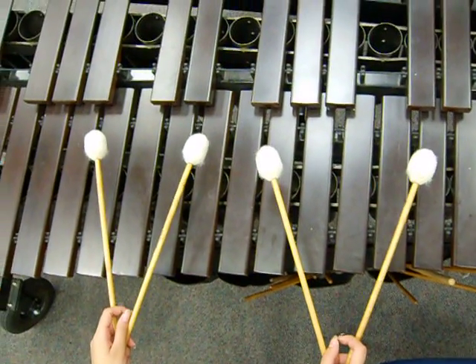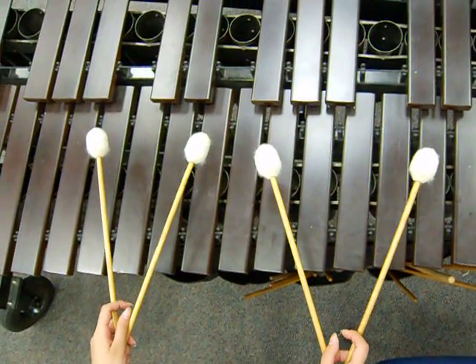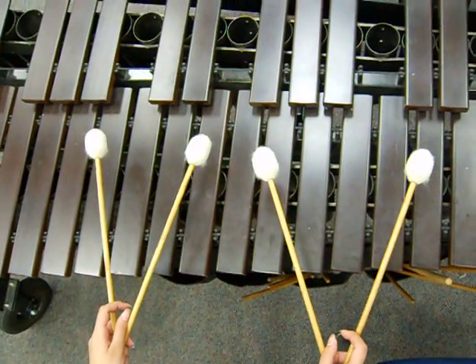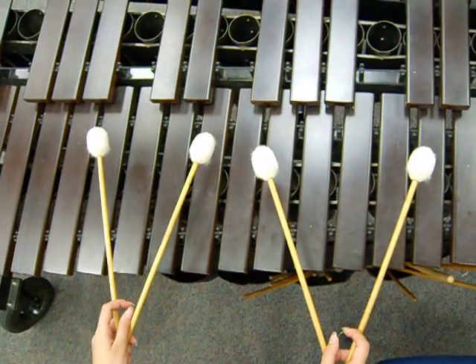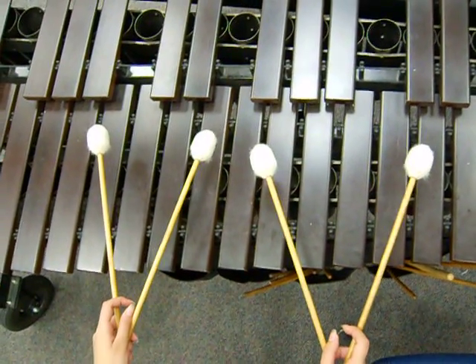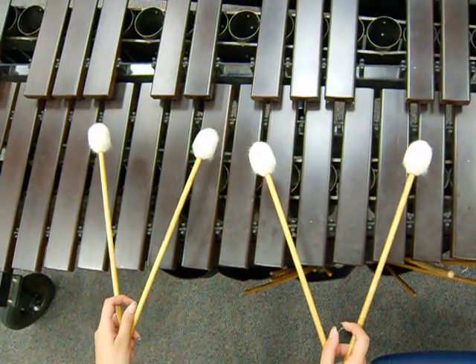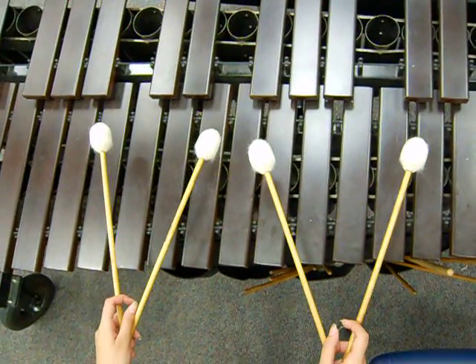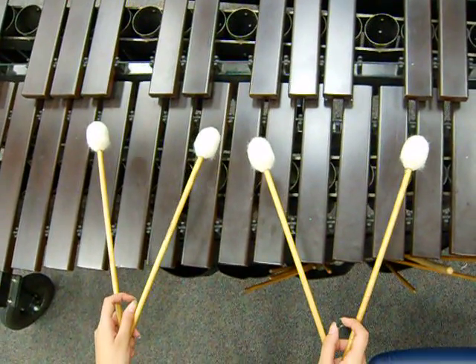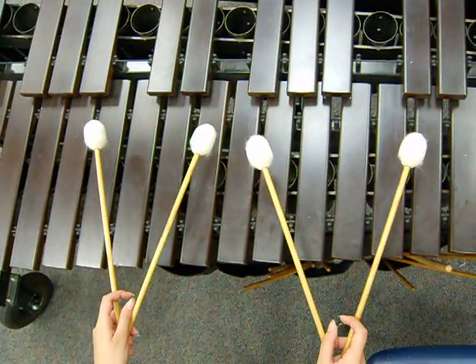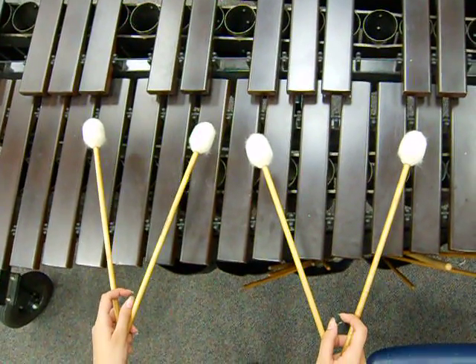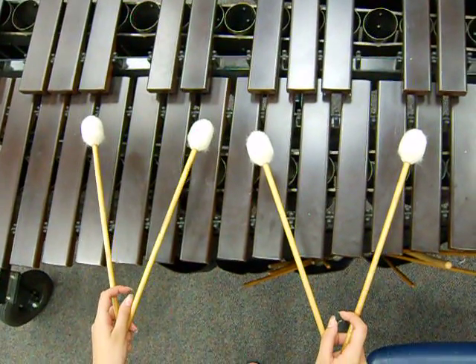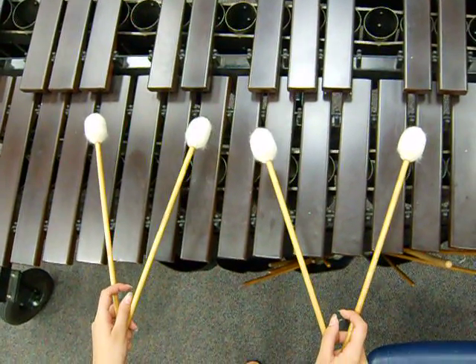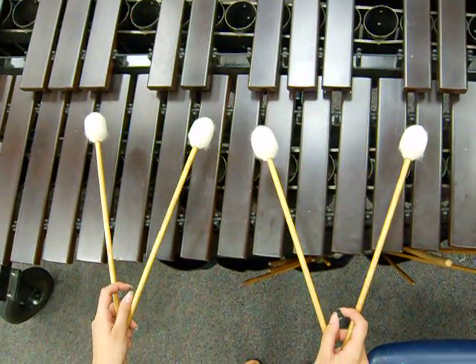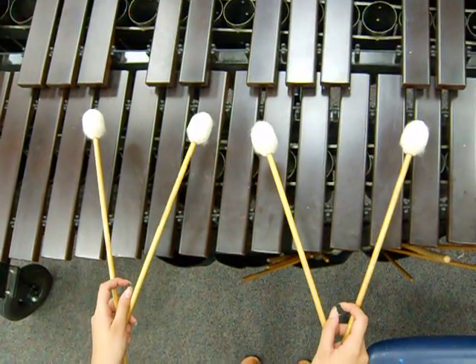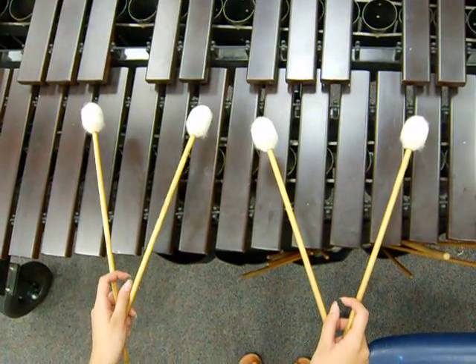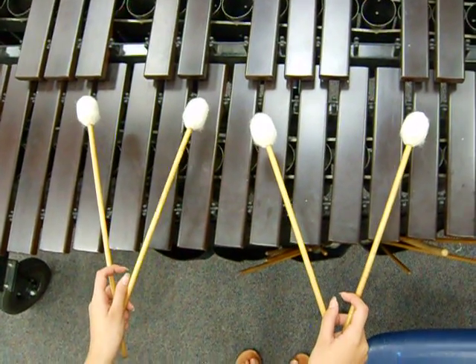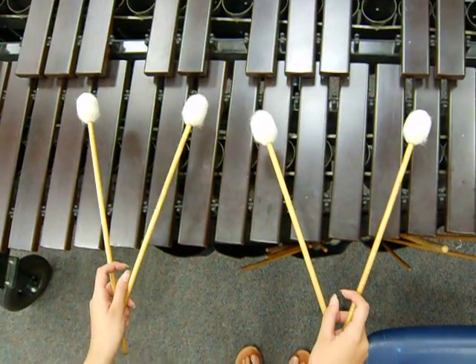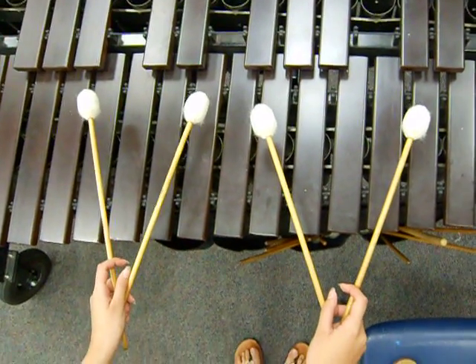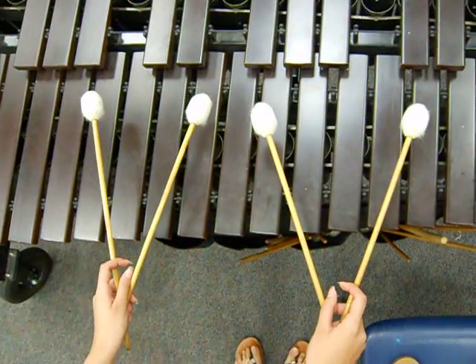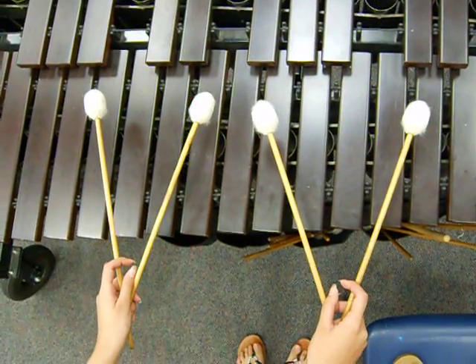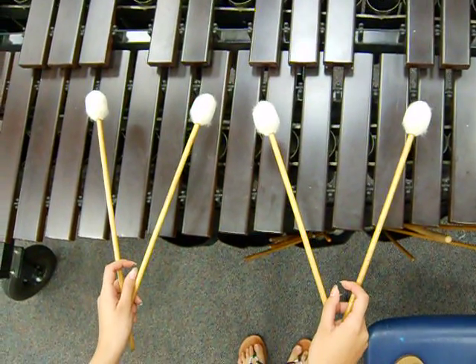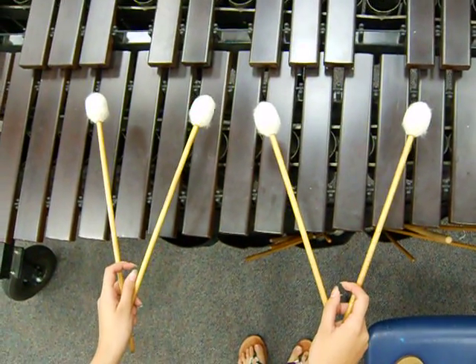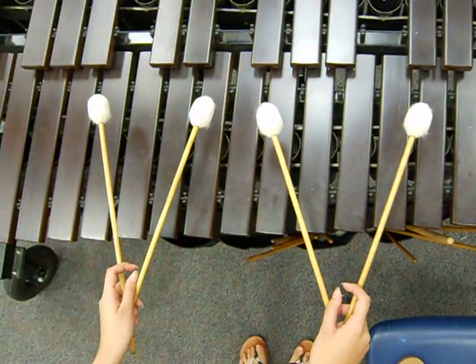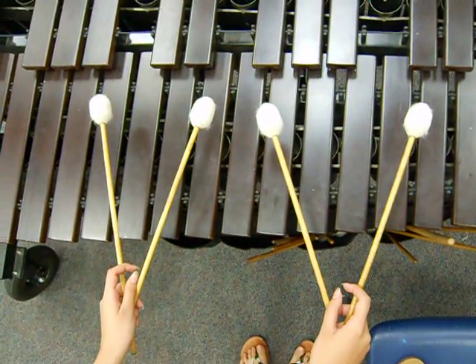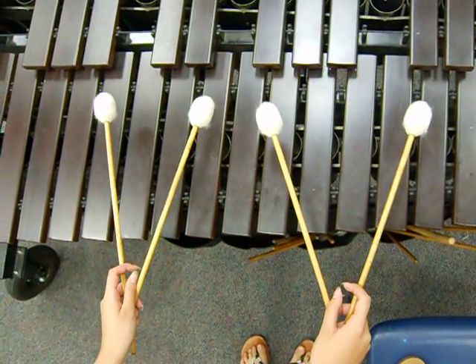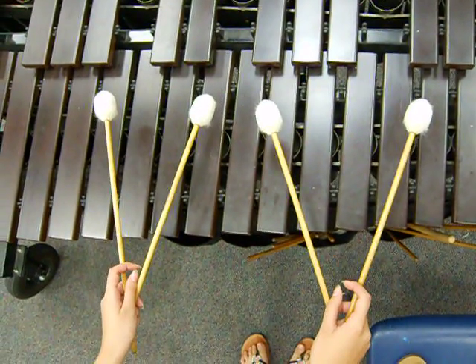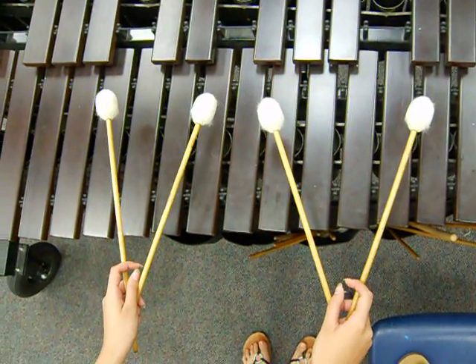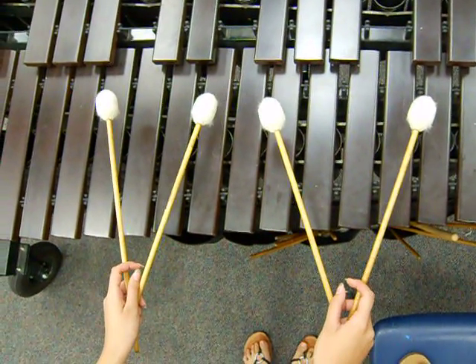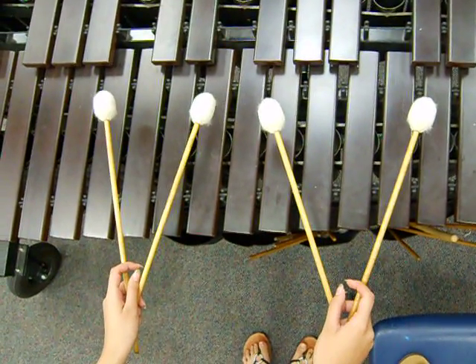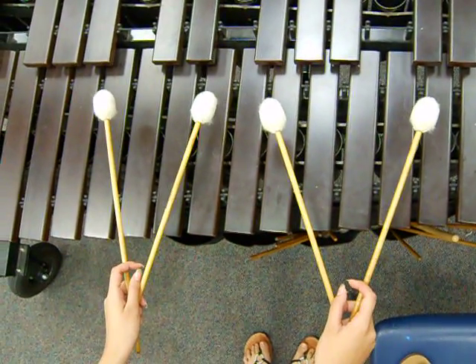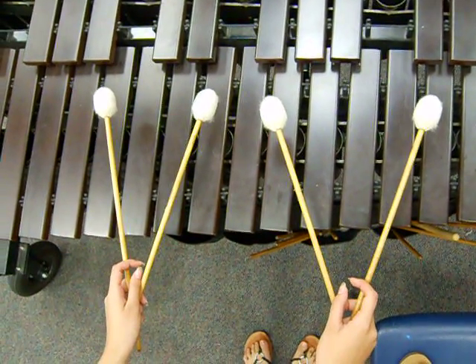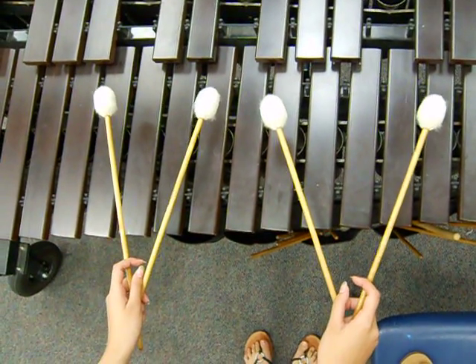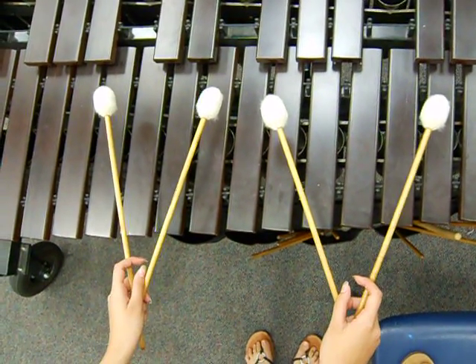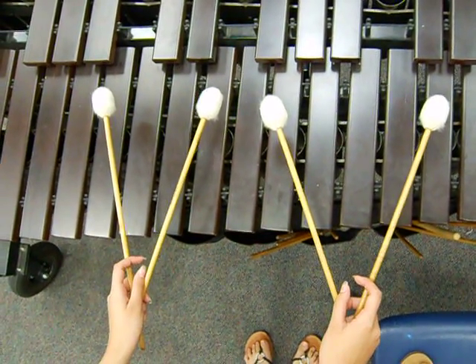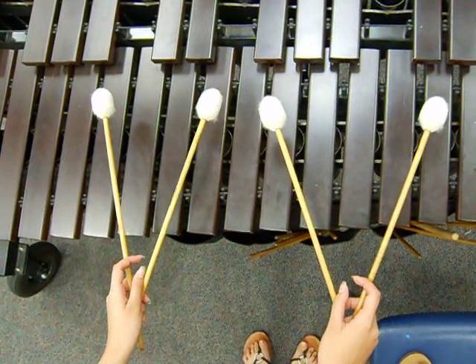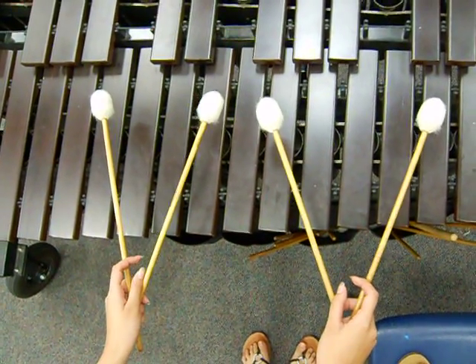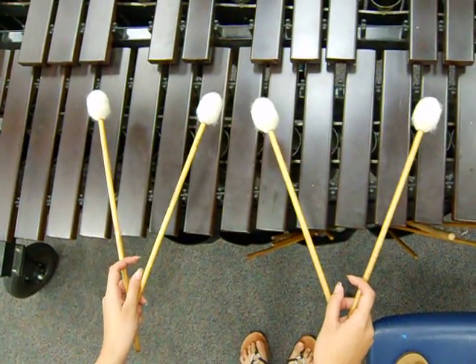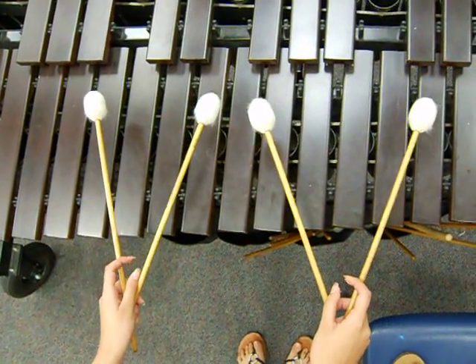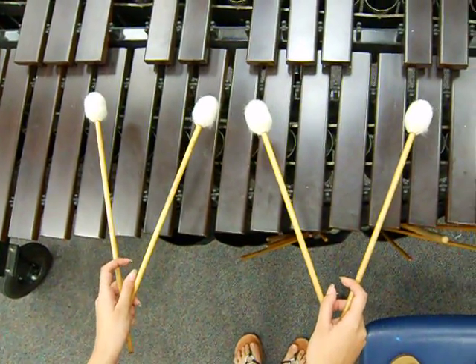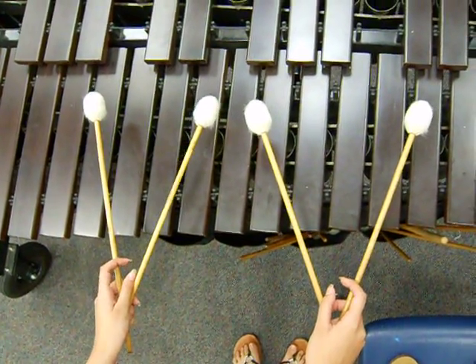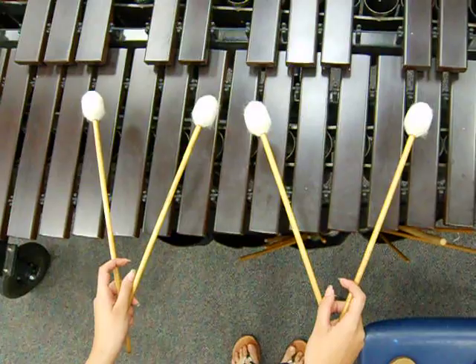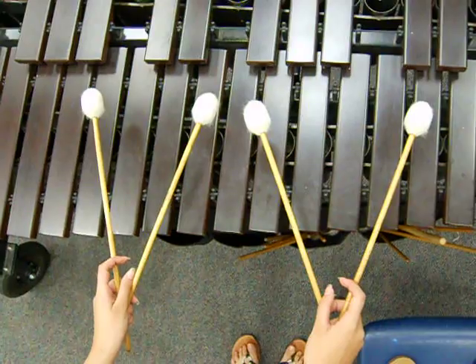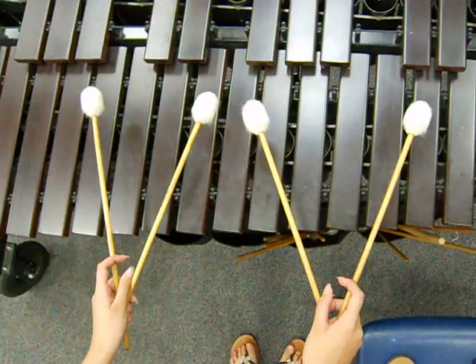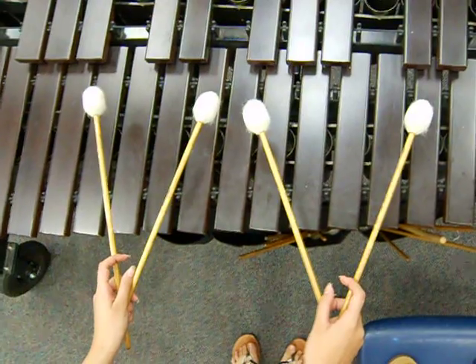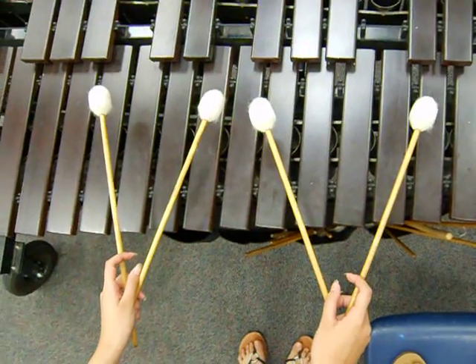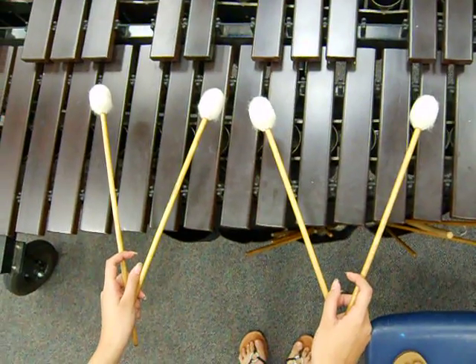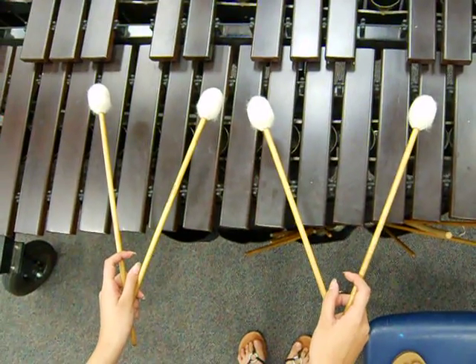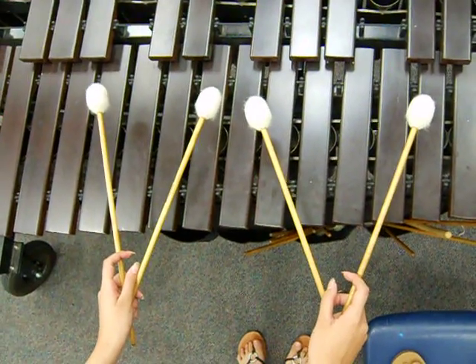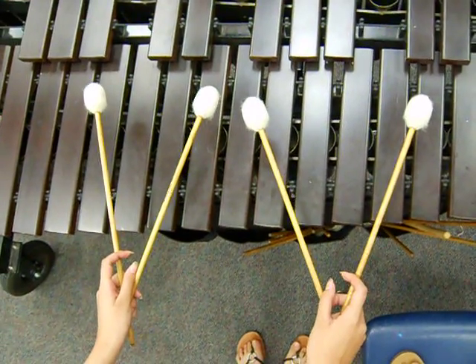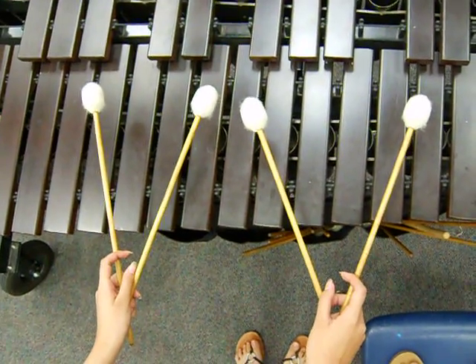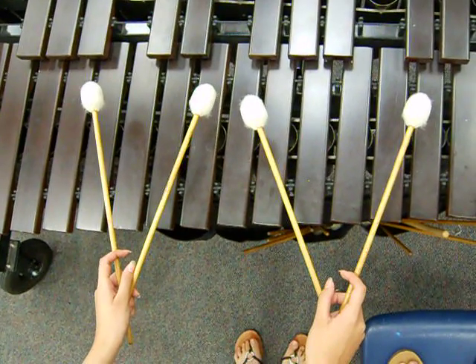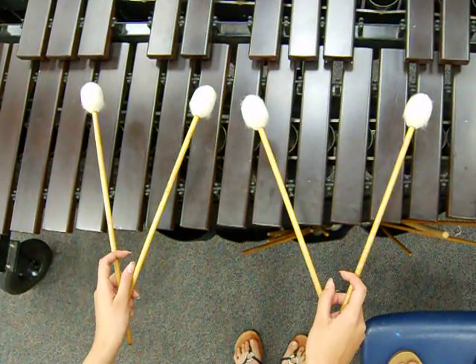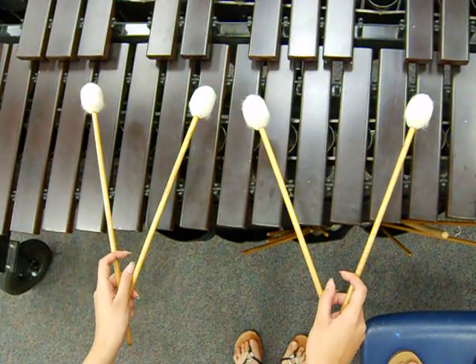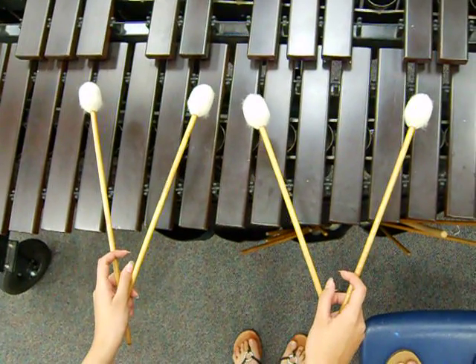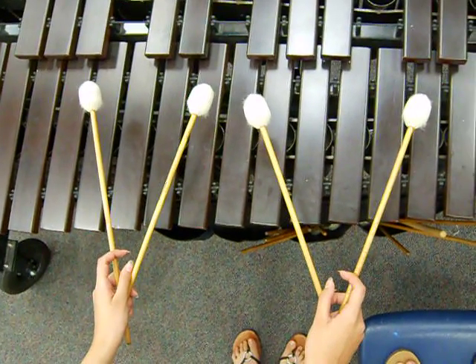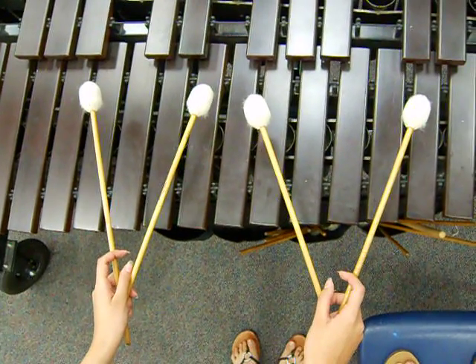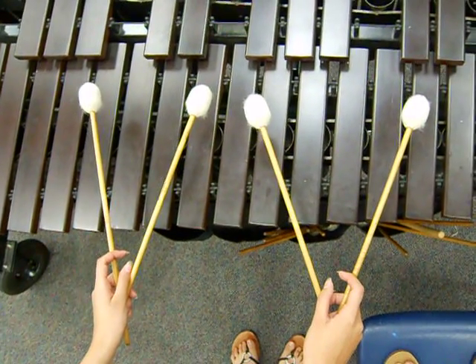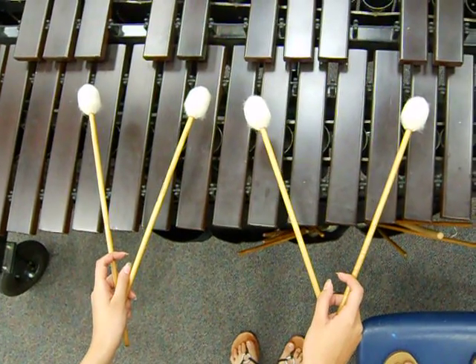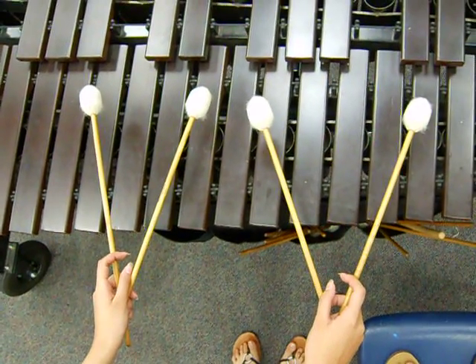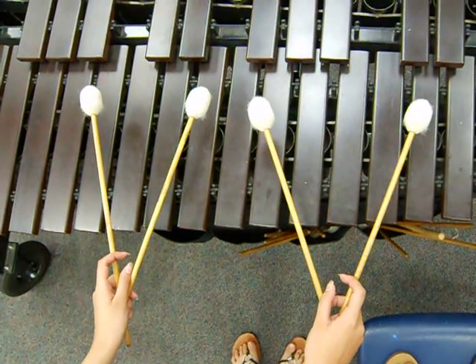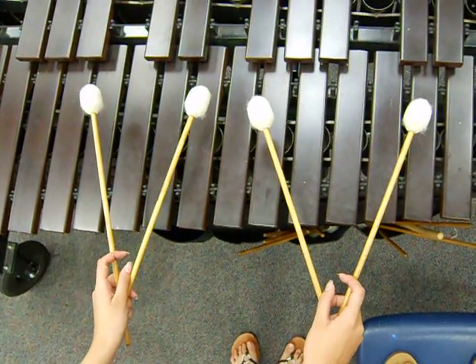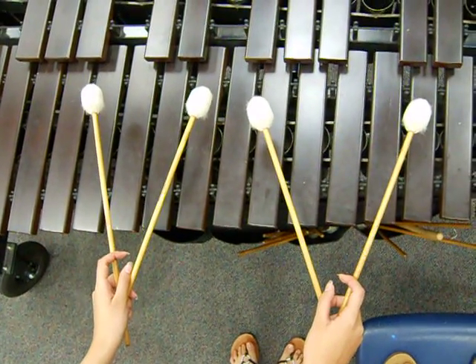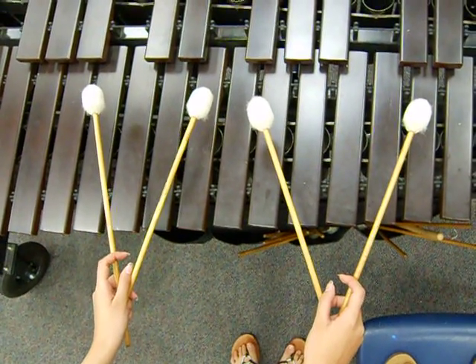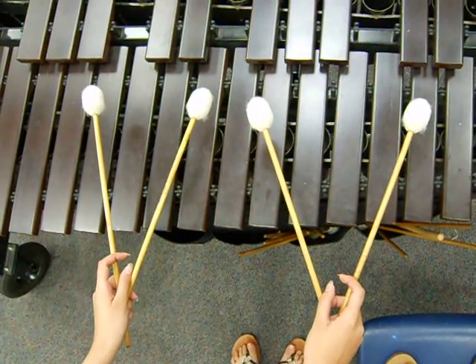This is how to hold four mallets using cross grip. This is what it's supposed to look like.